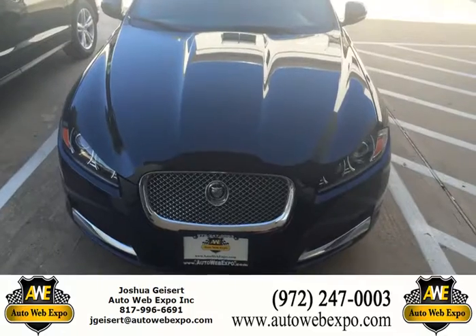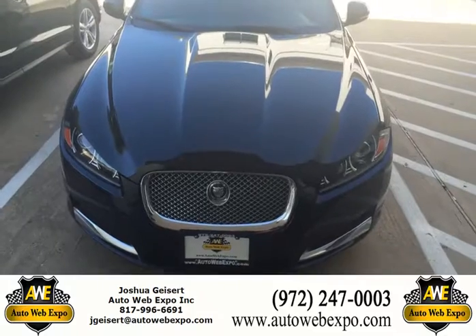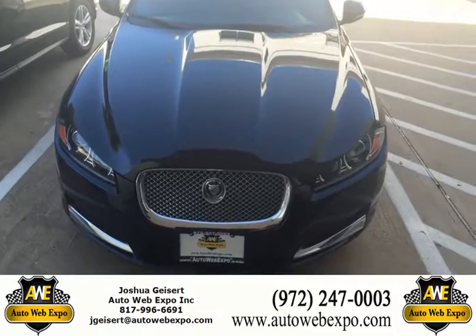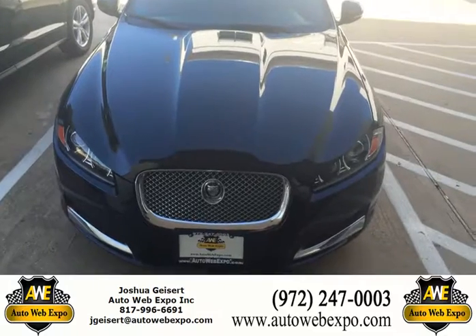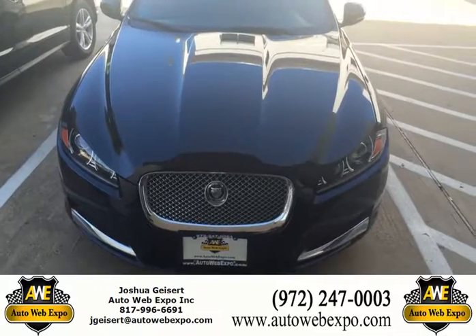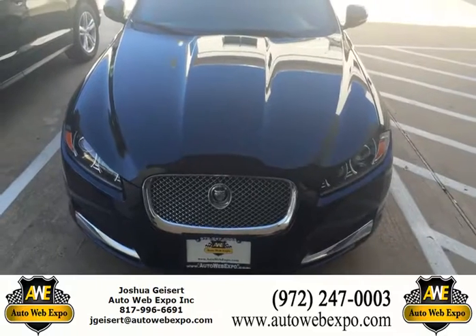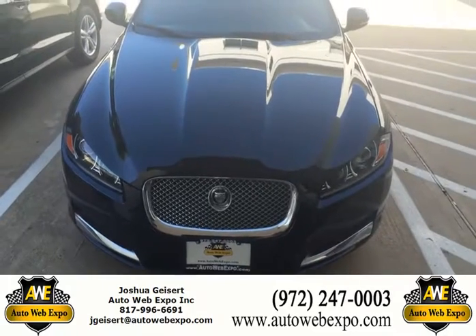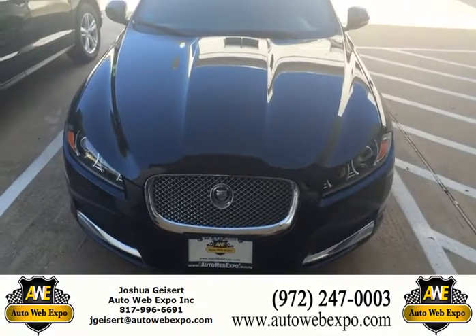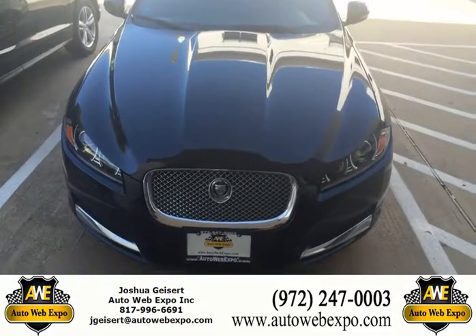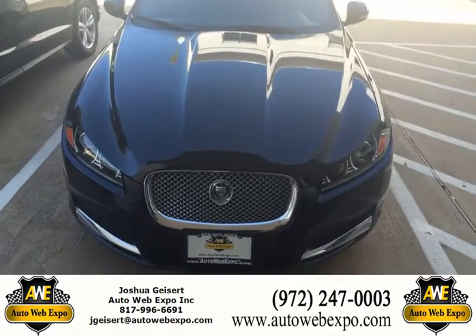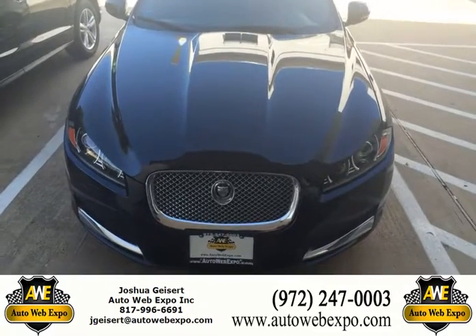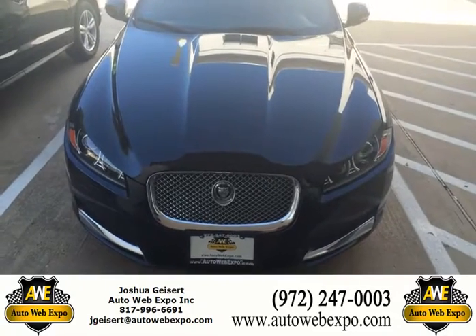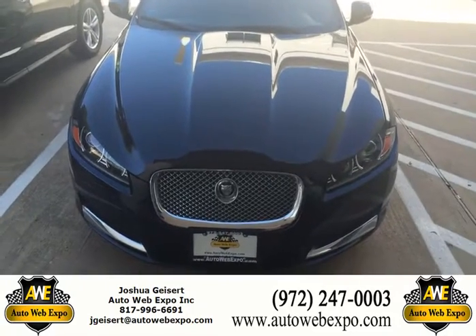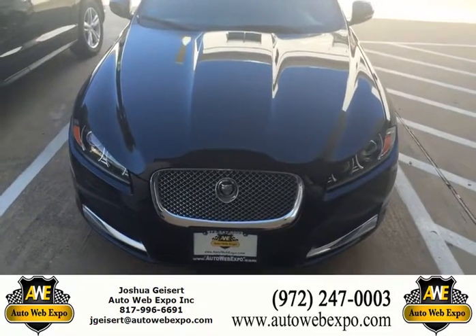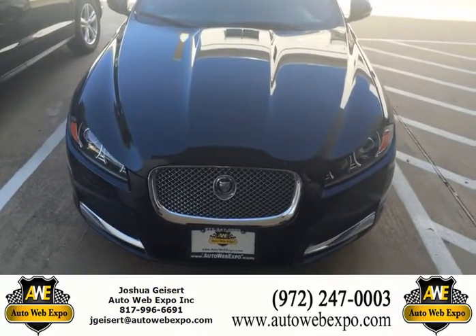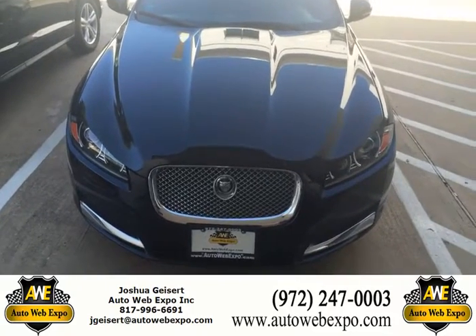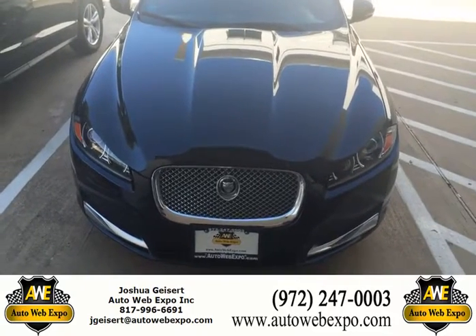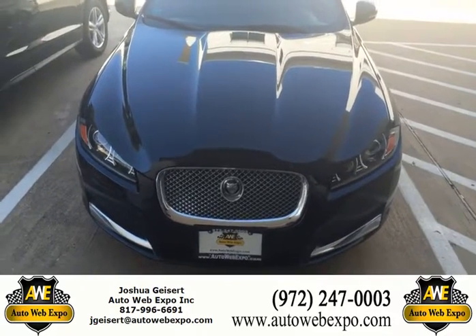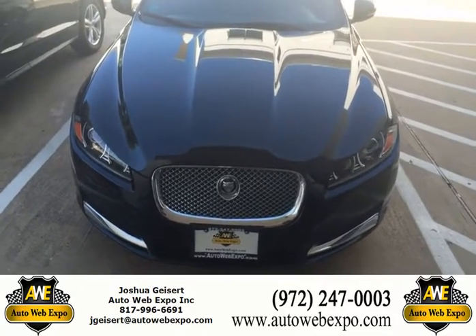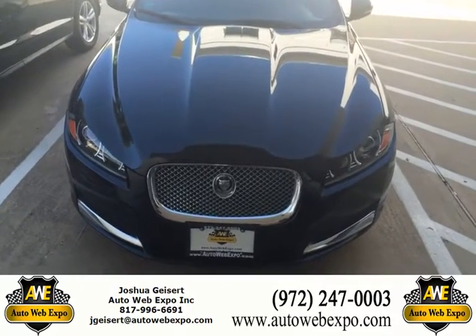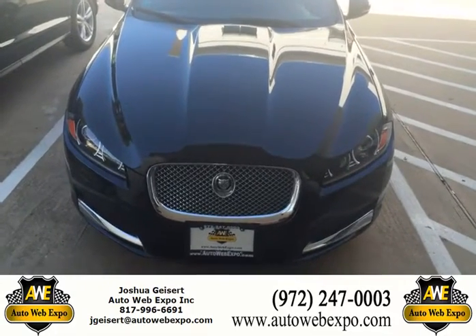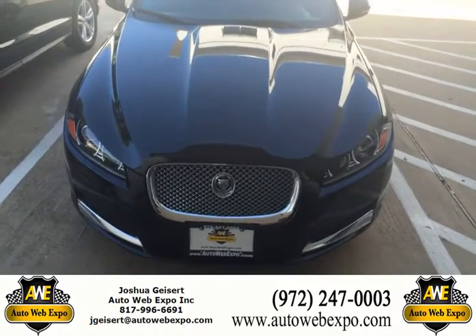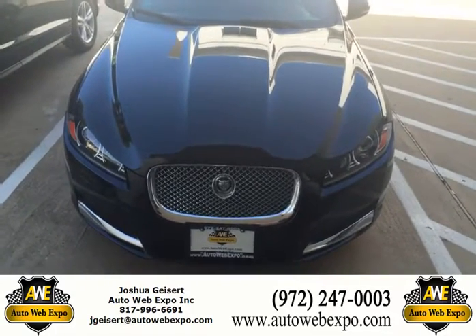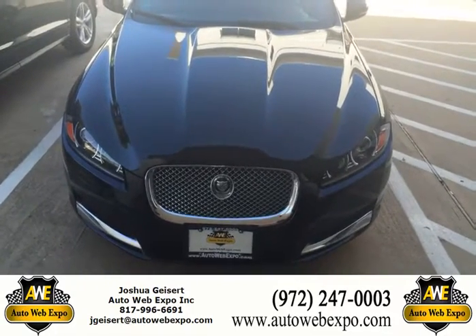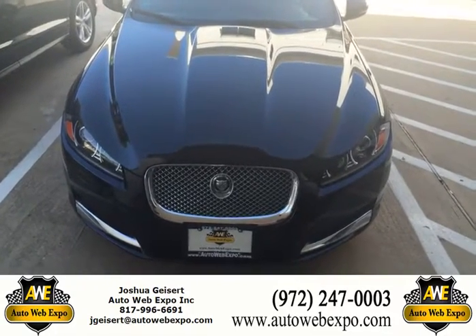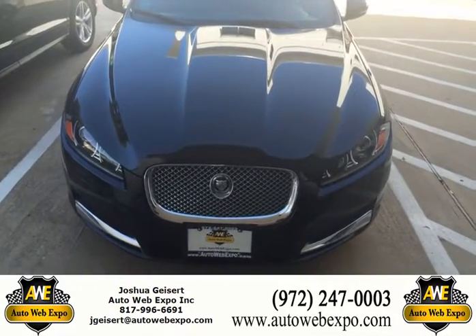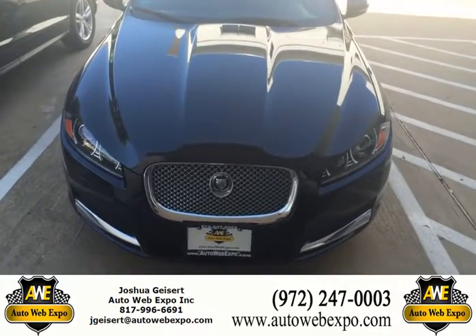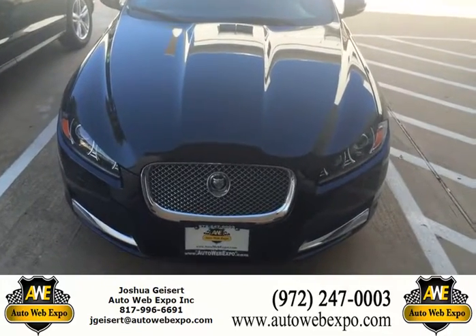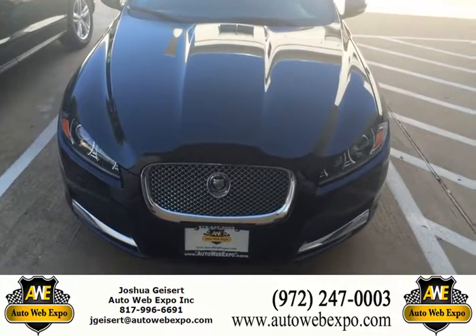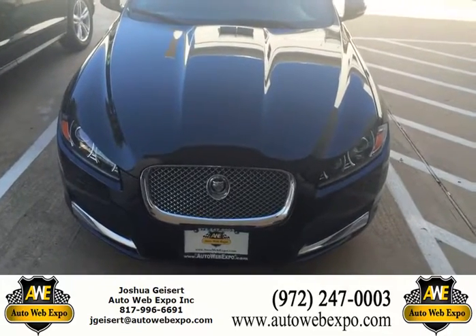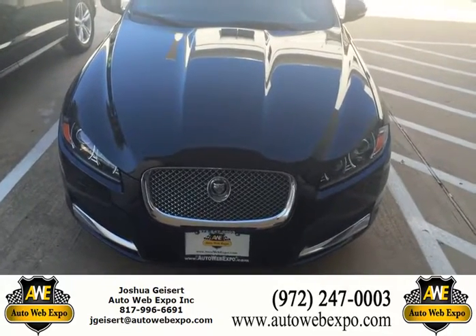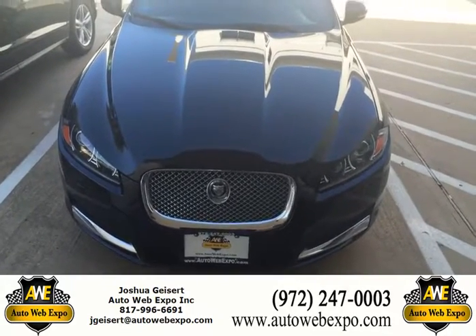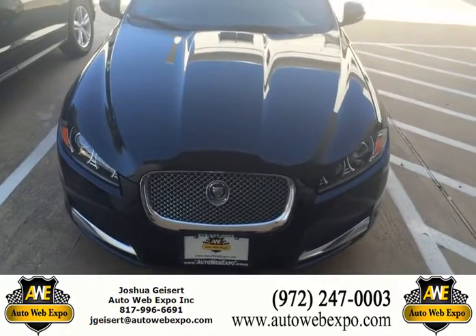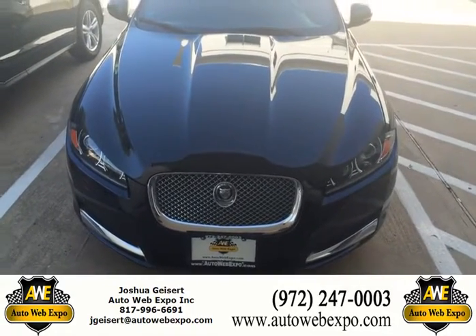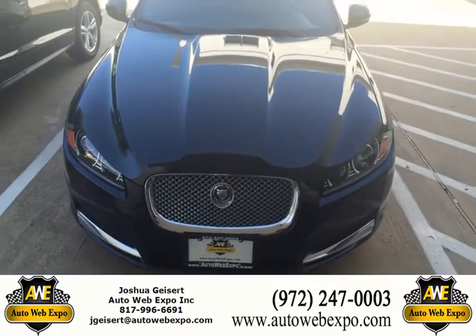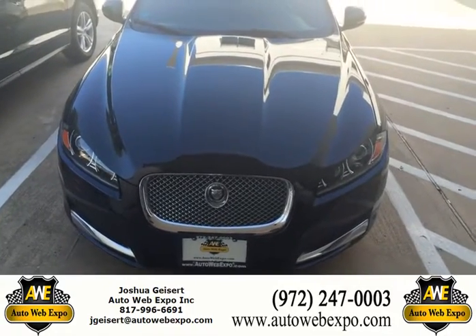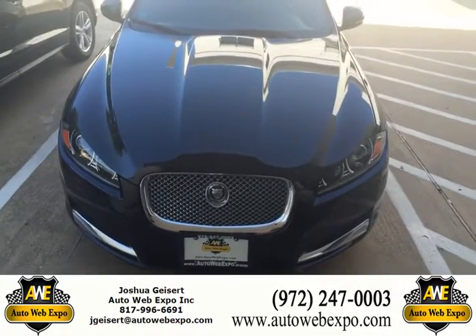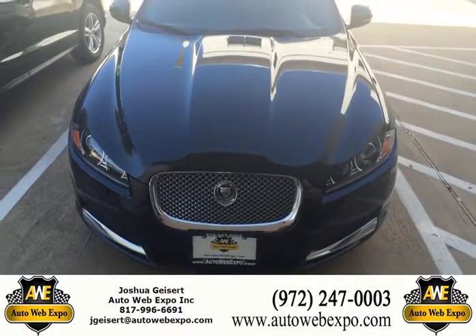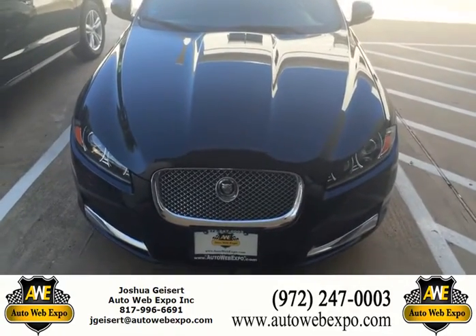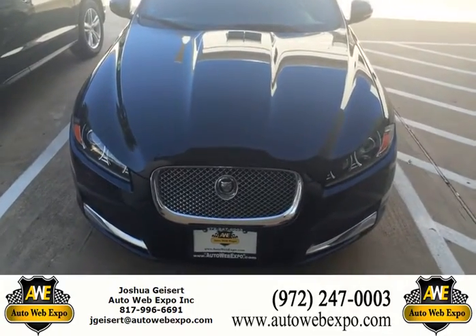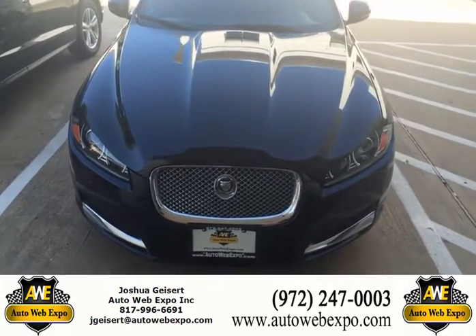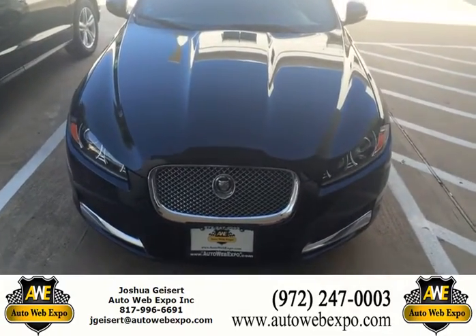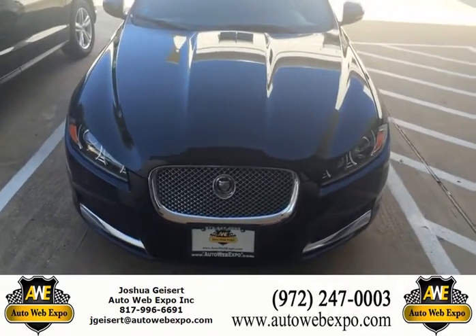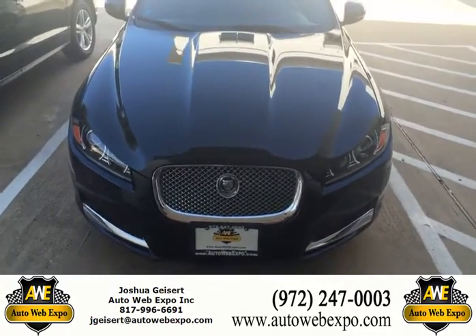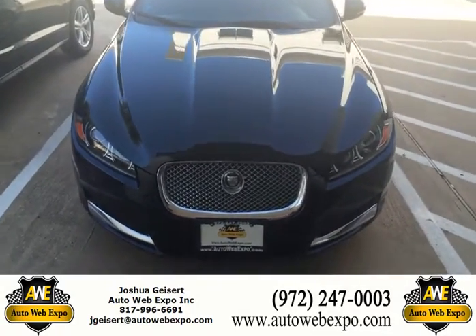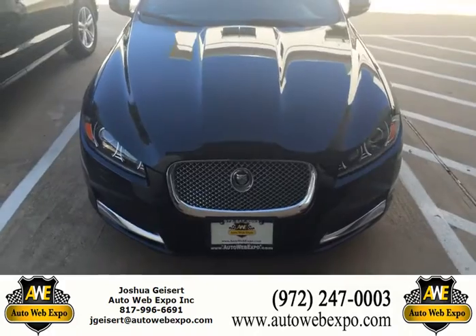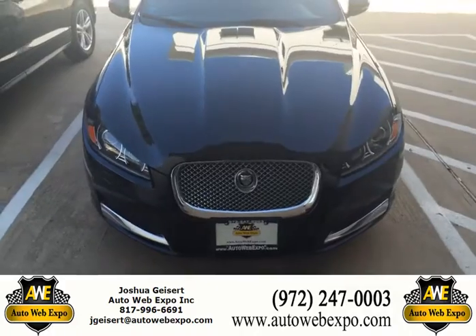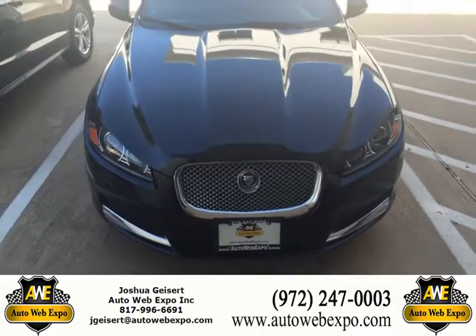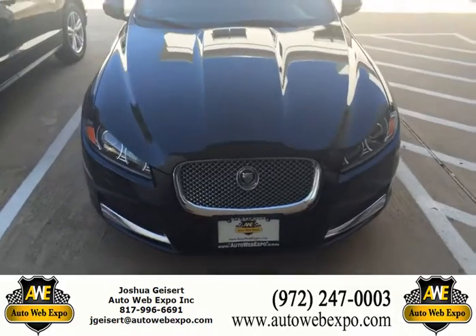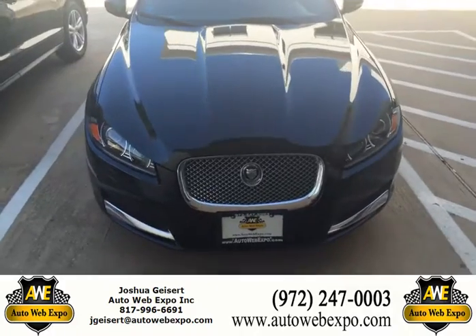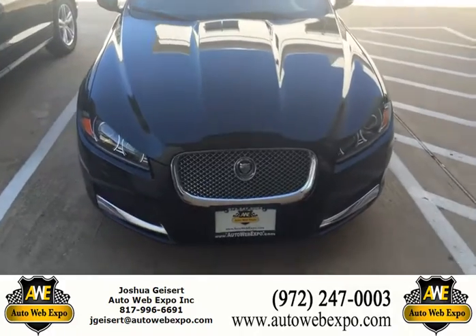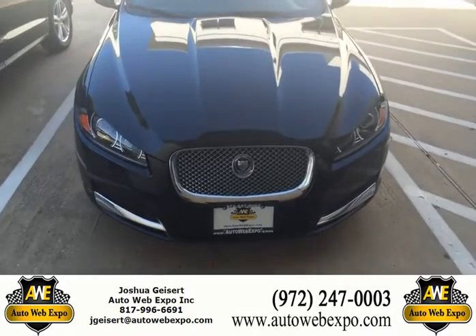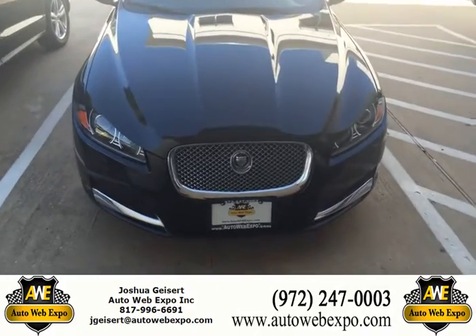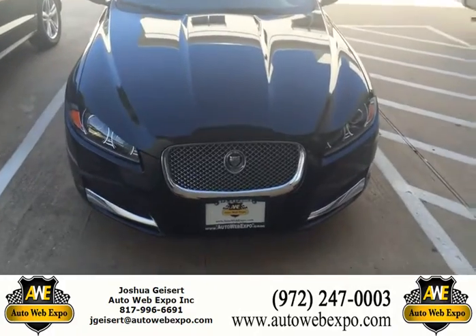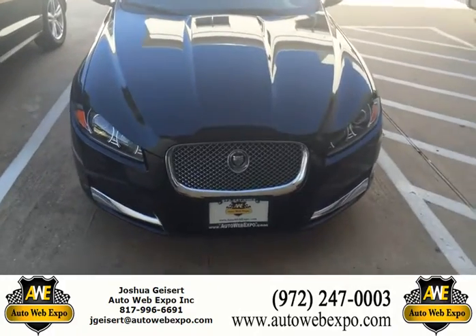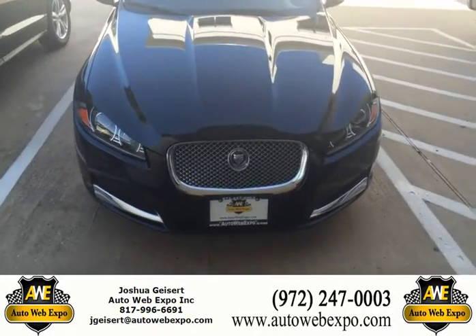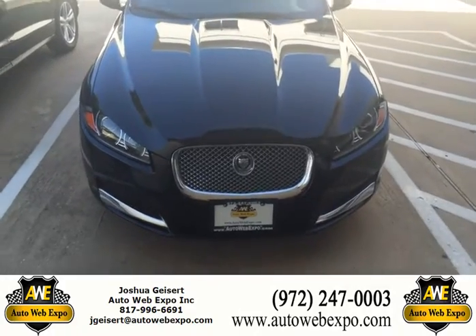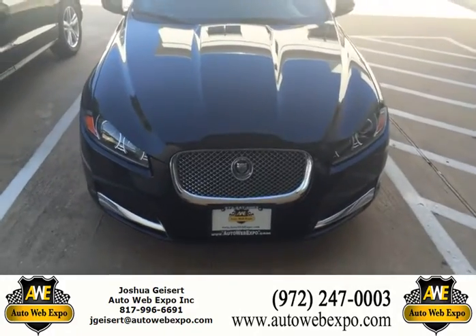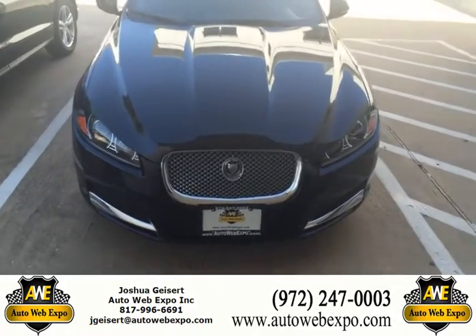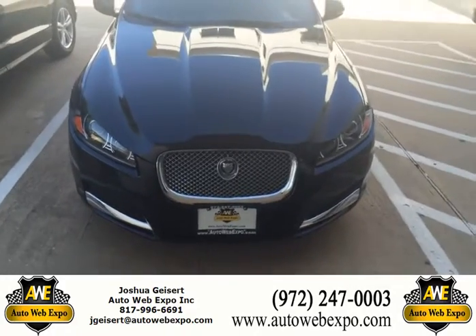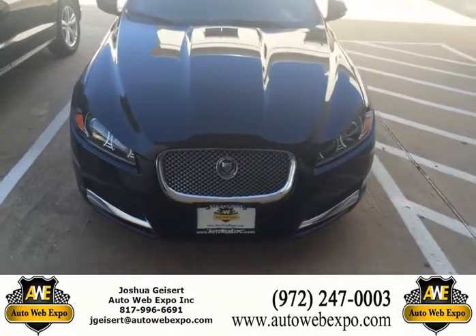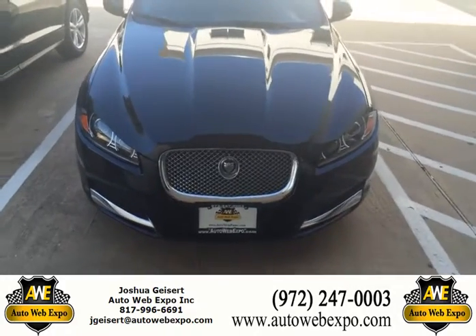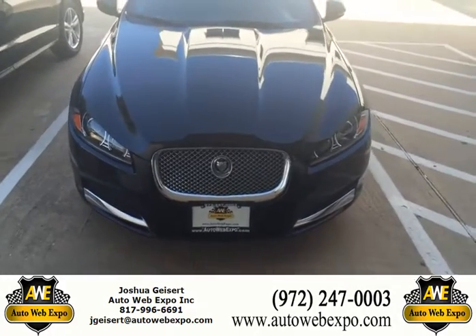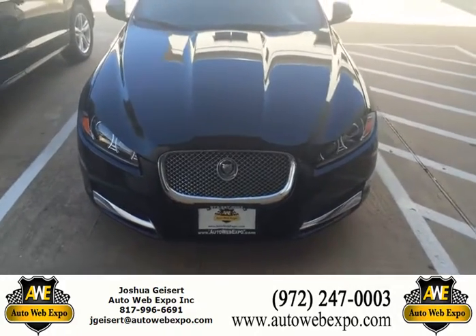Hey guys, Josh here at AutoWeb Expo in Plano, Texas showing you the 2013 Jaguar XF.